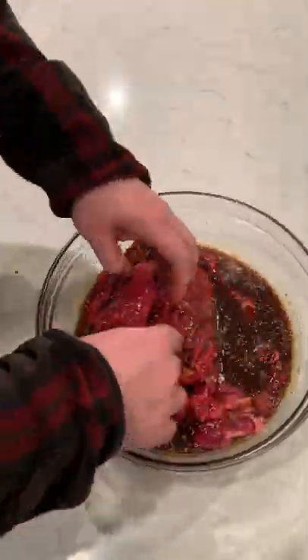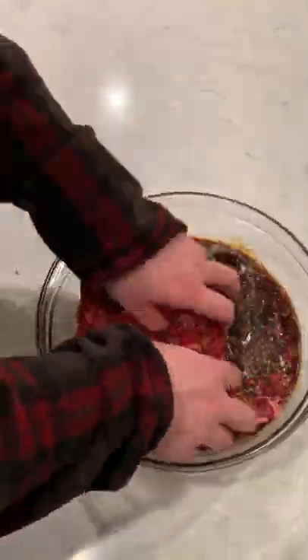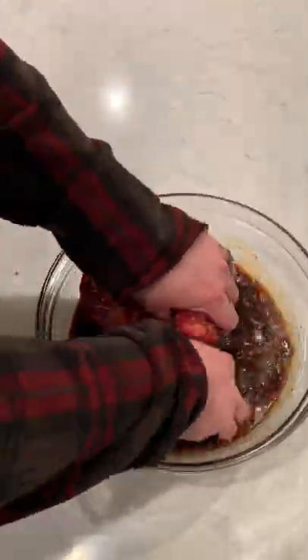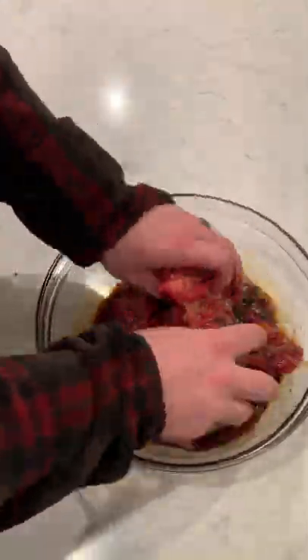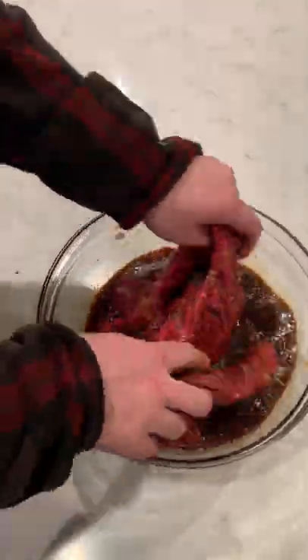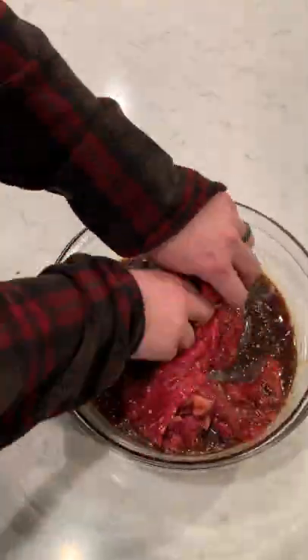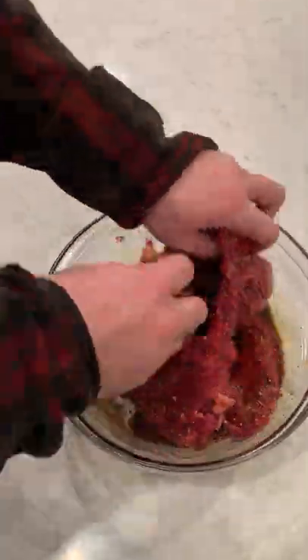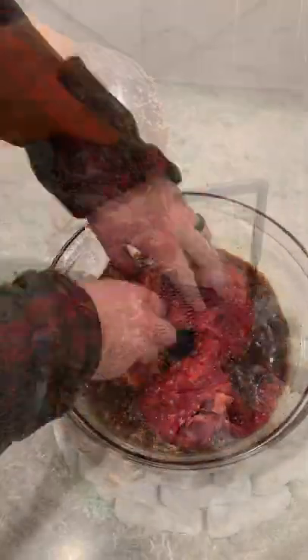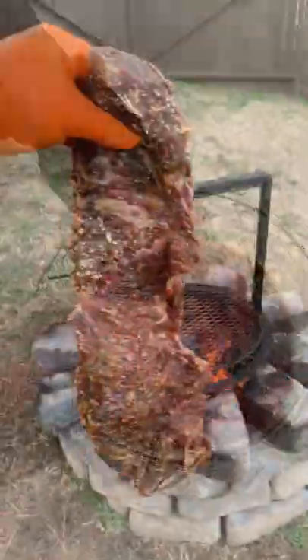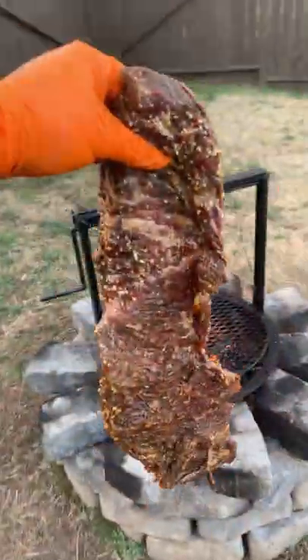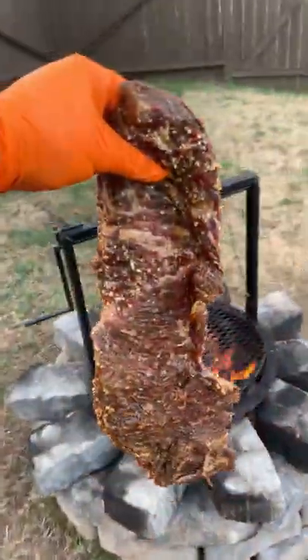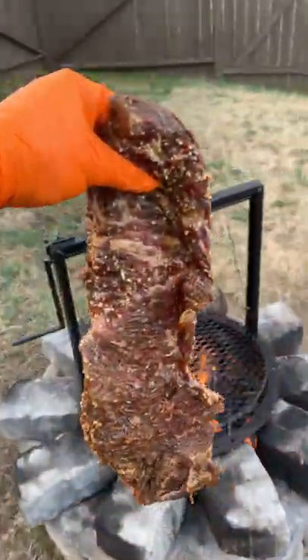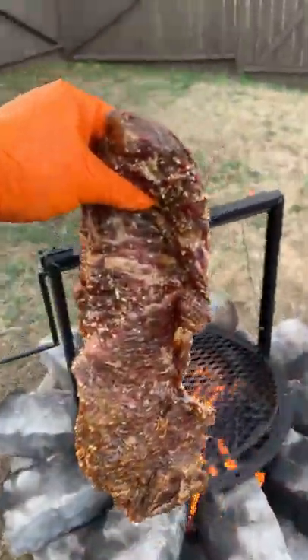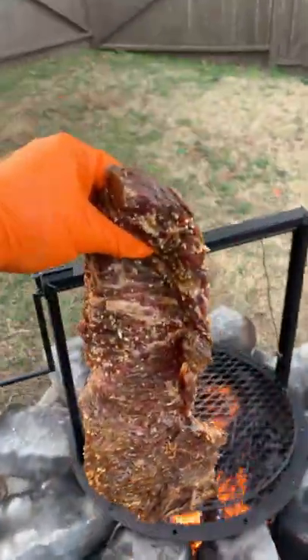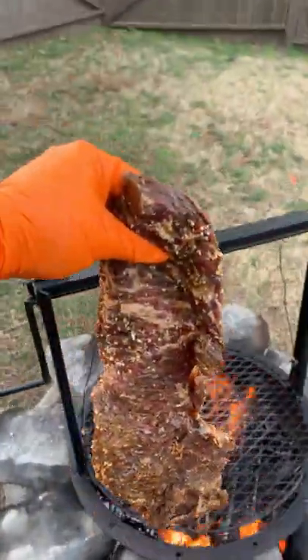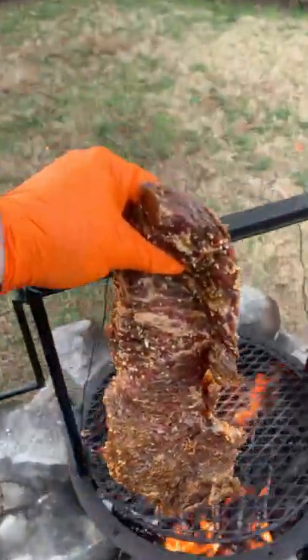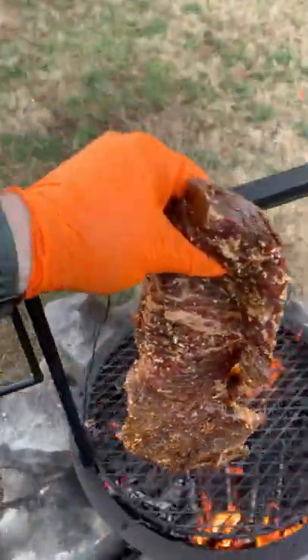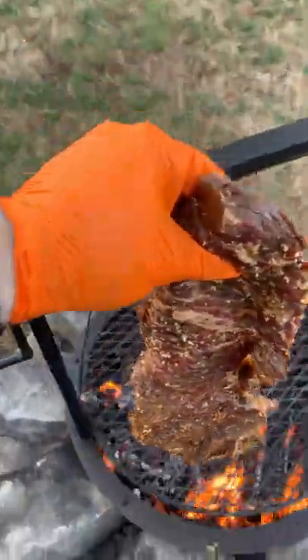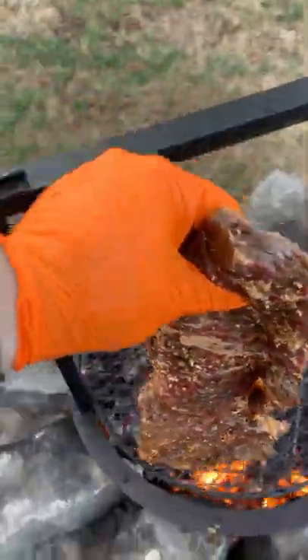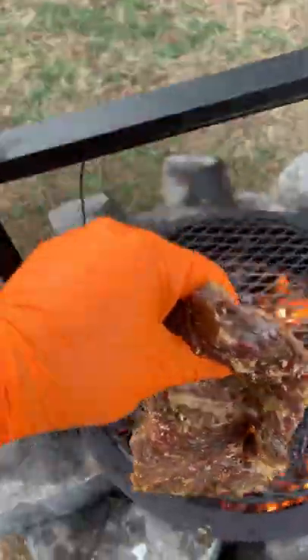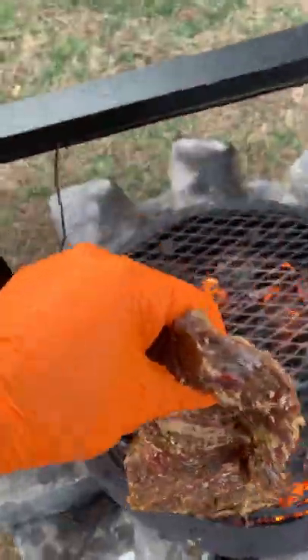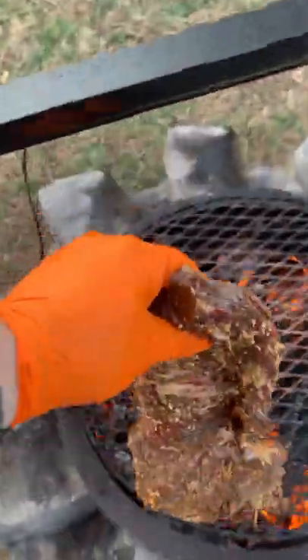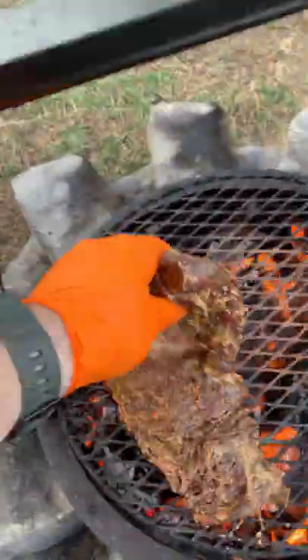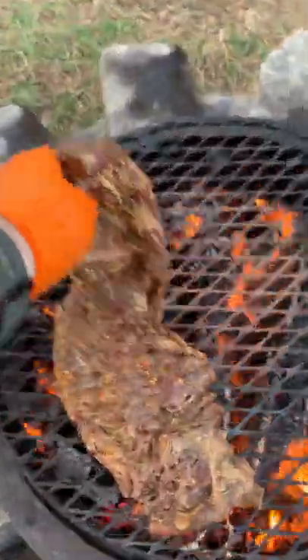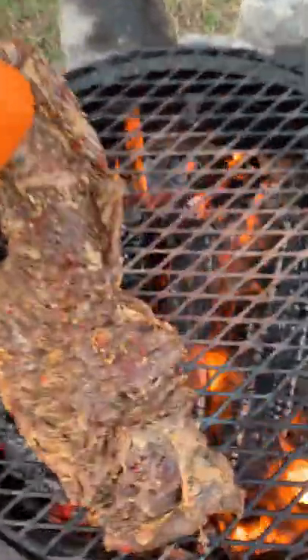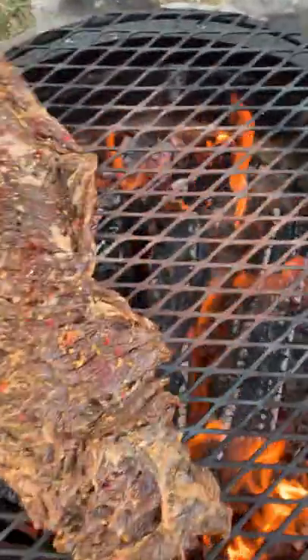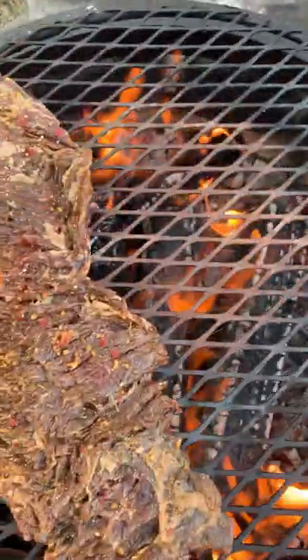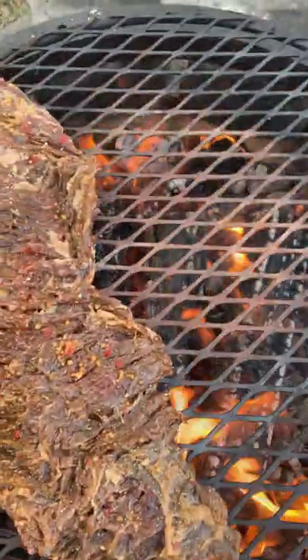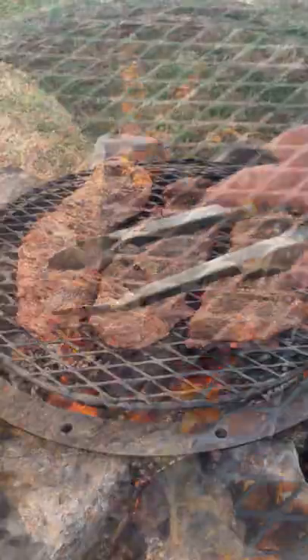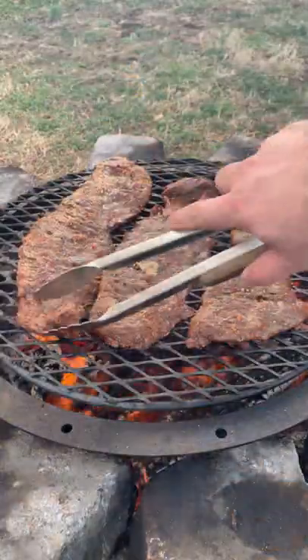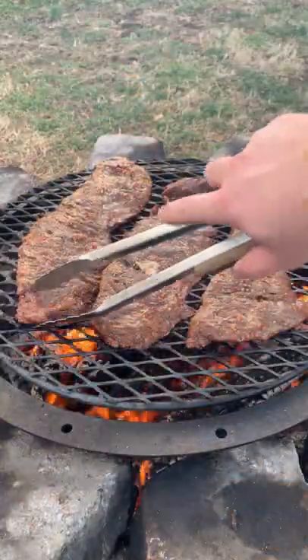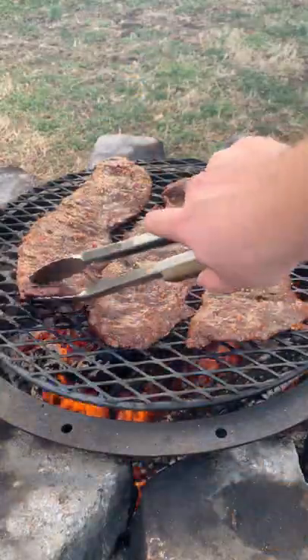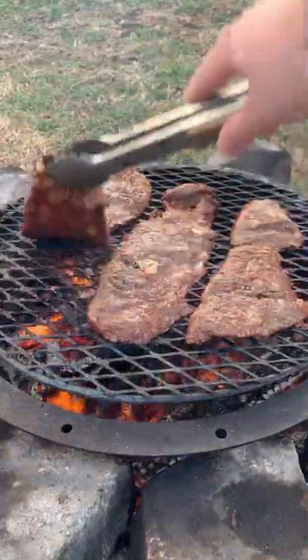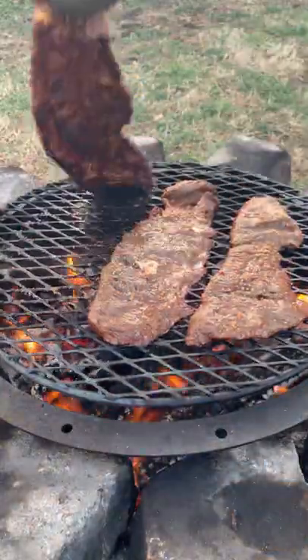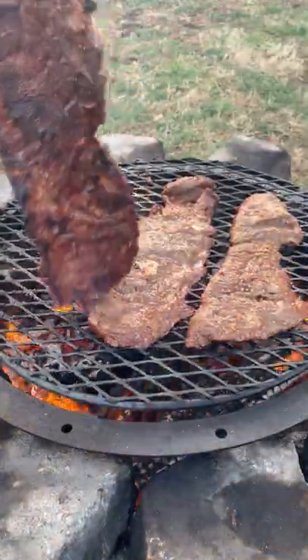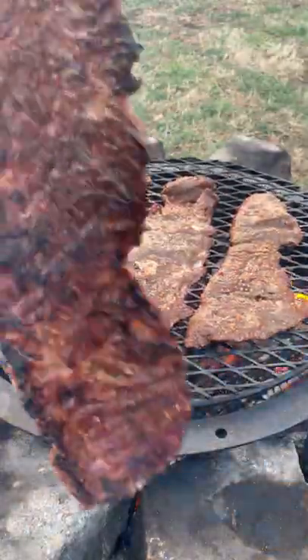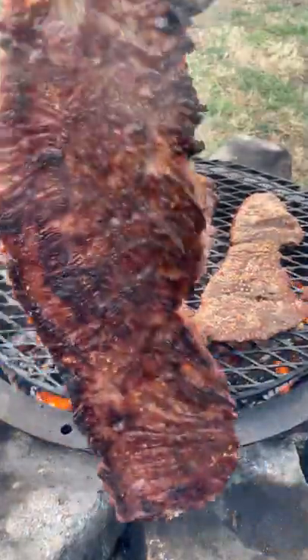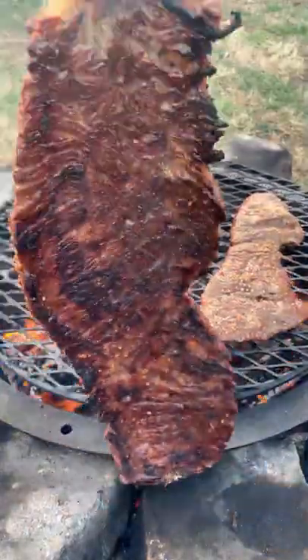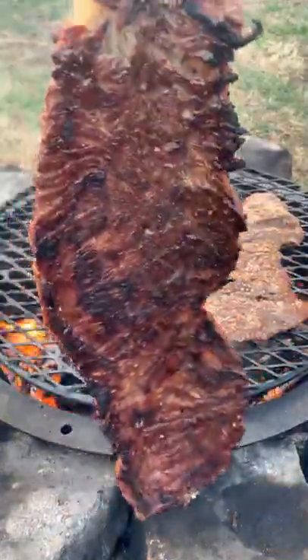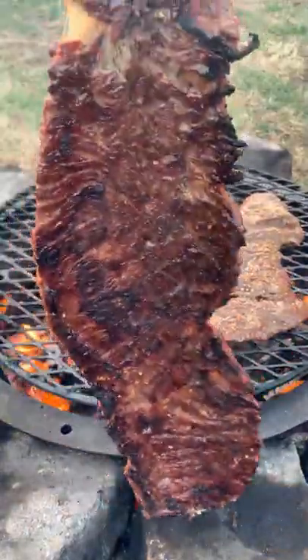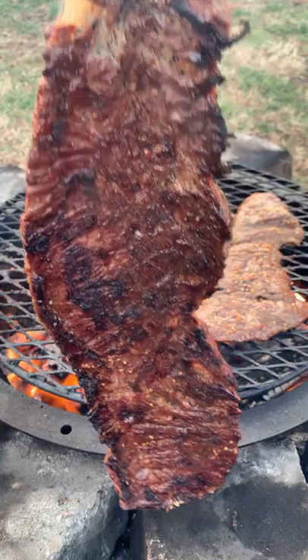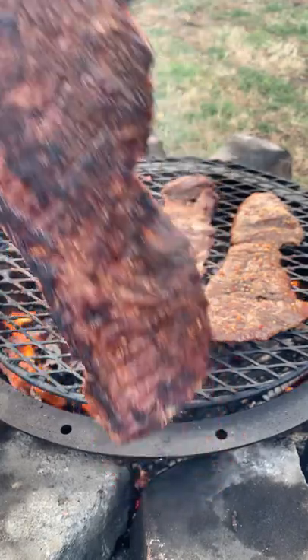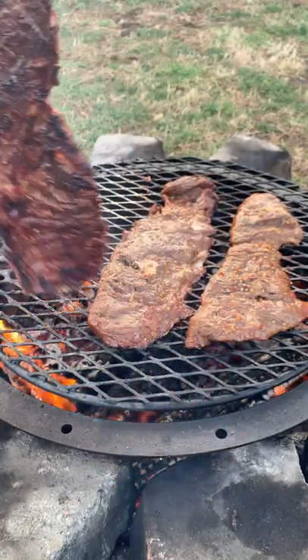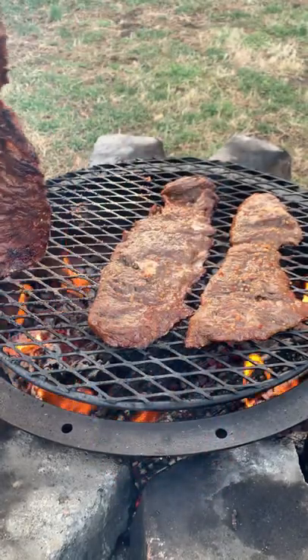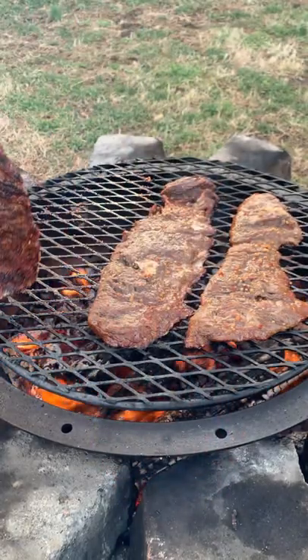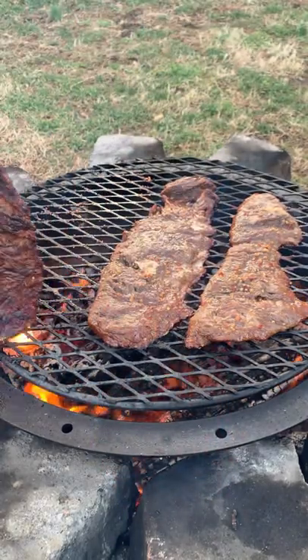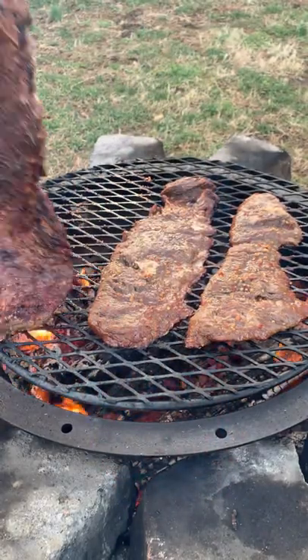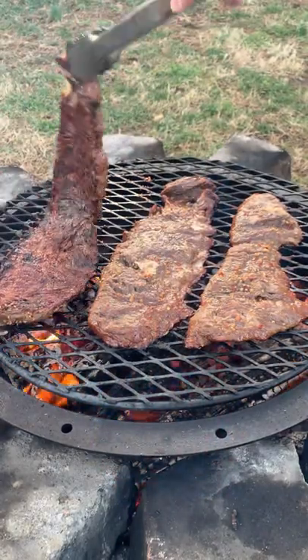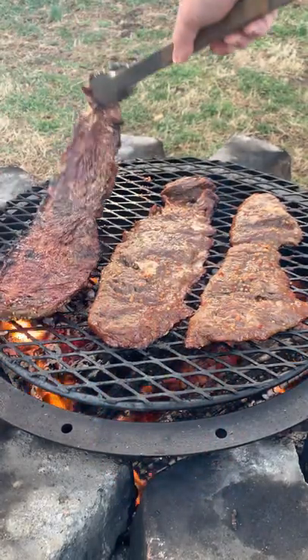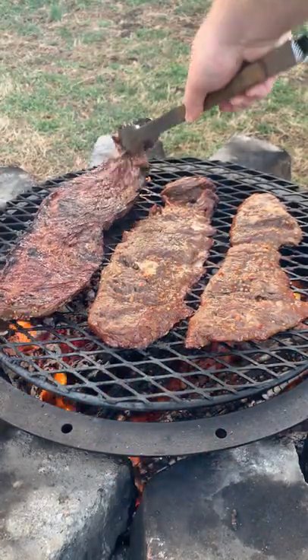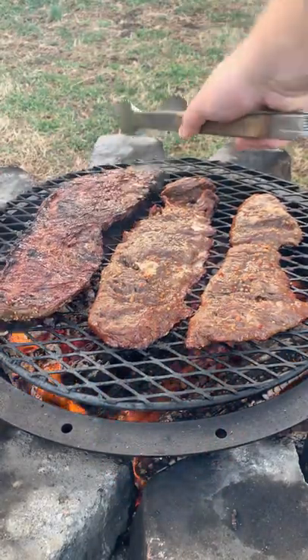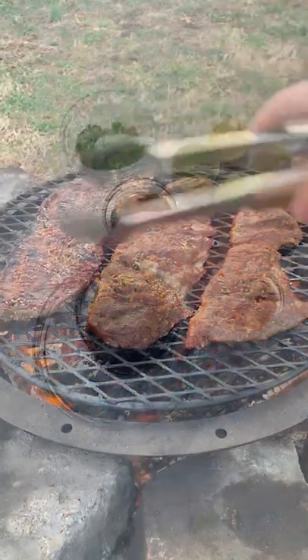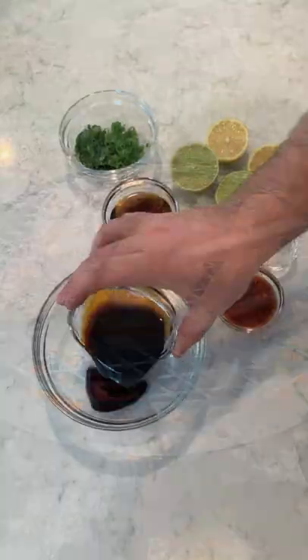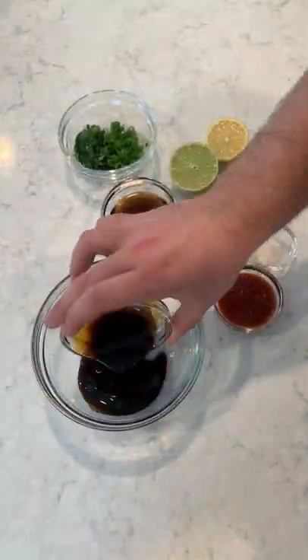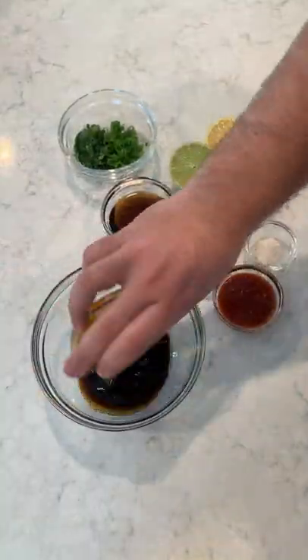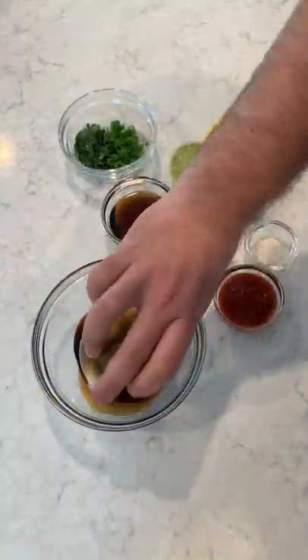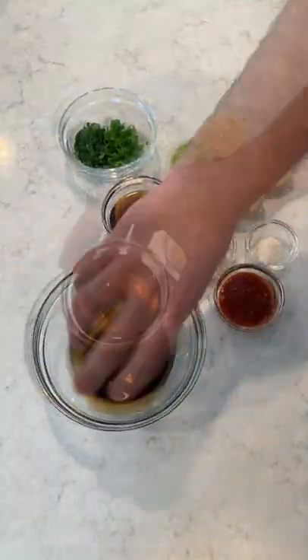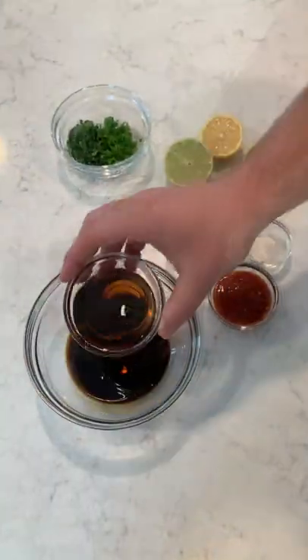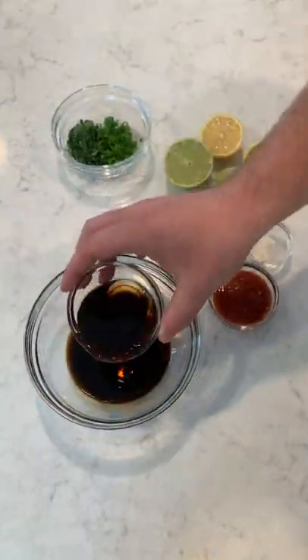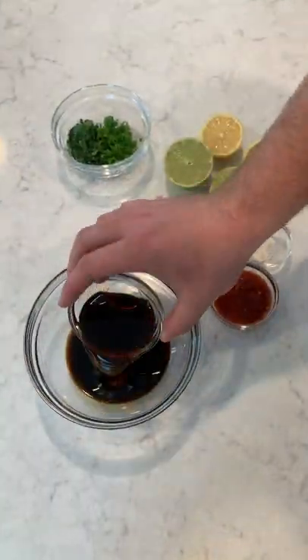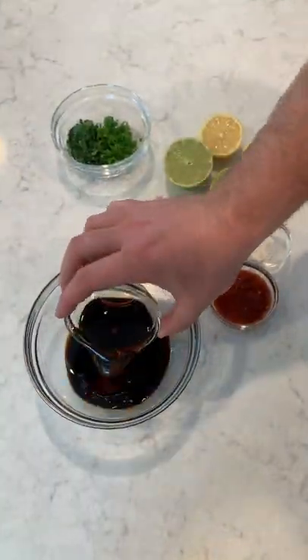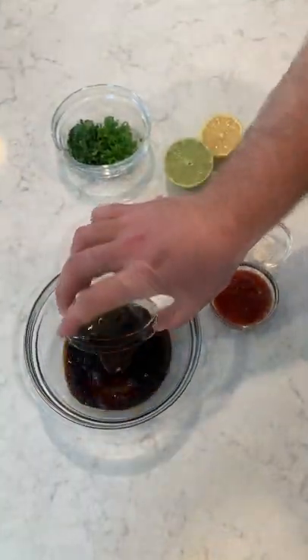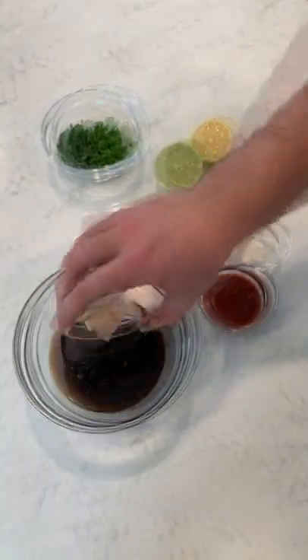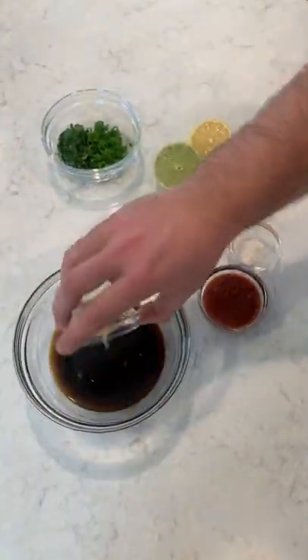Marinate our flap steak overnight and we're going to cook it for about three to four minutes per side until it's about 125 internal. Pull it off and let it rest.